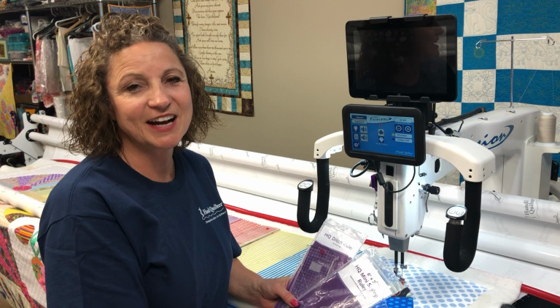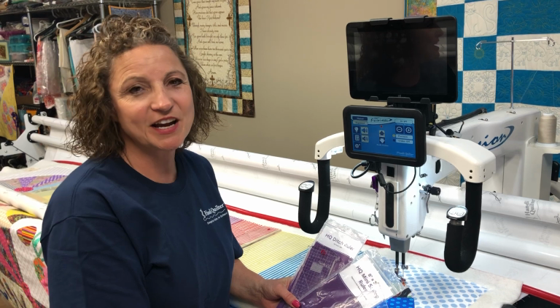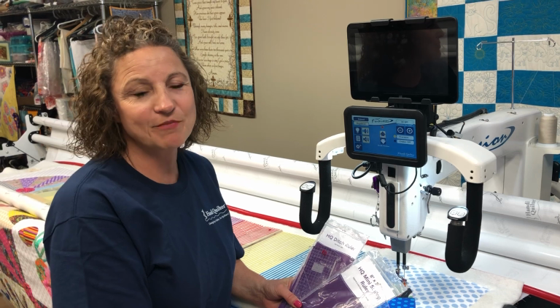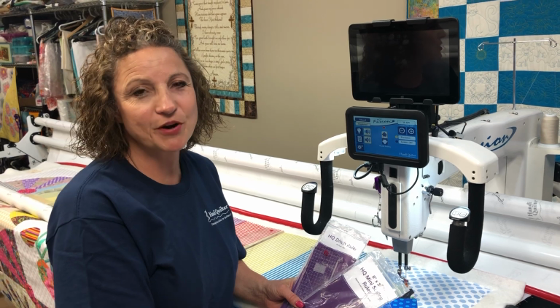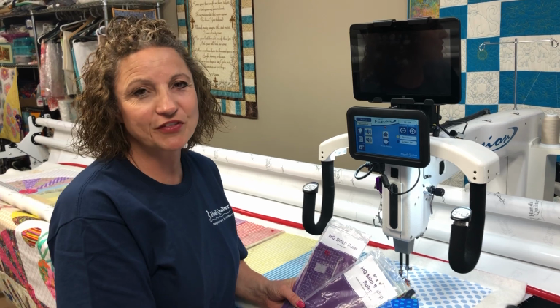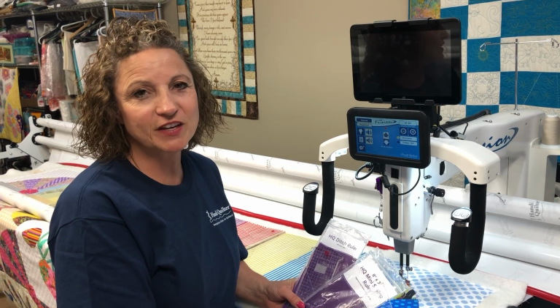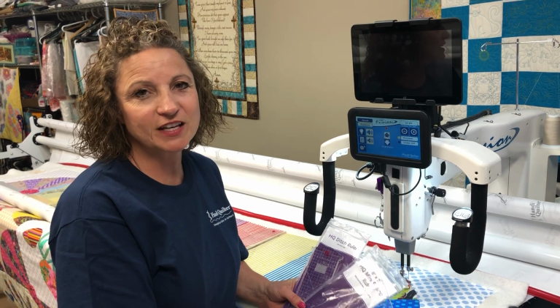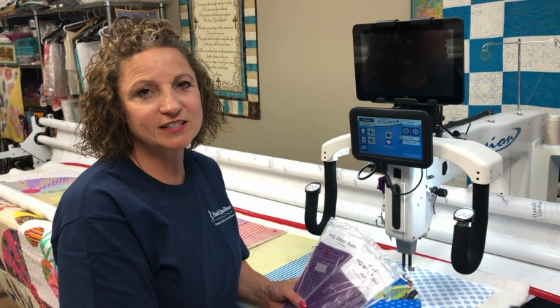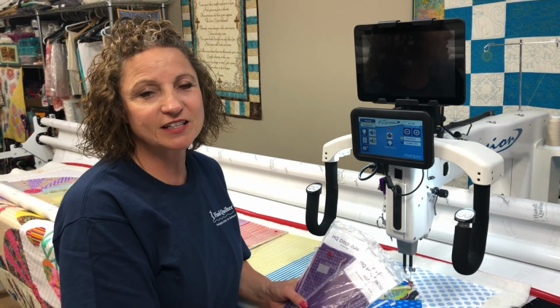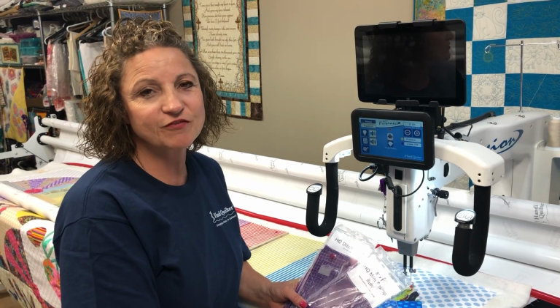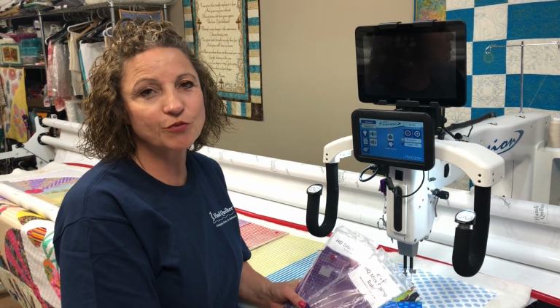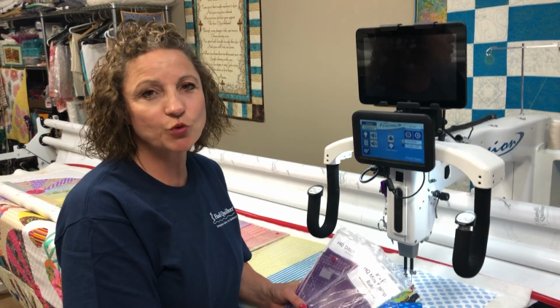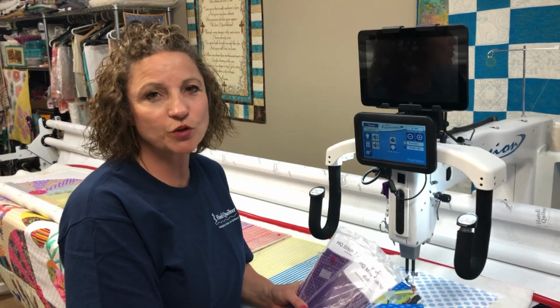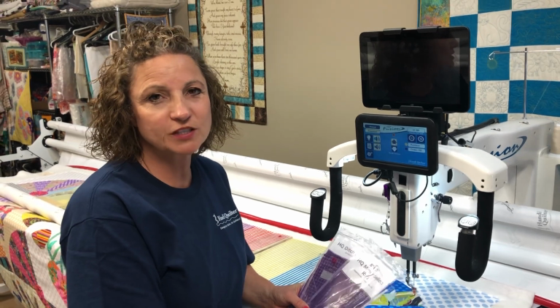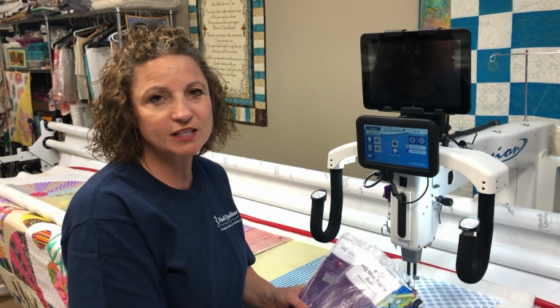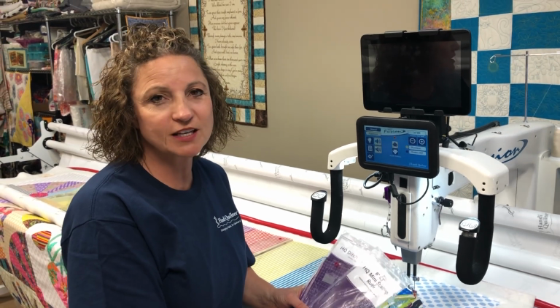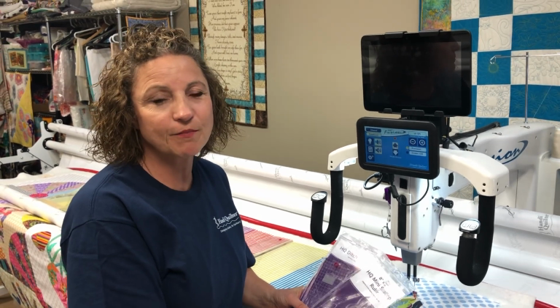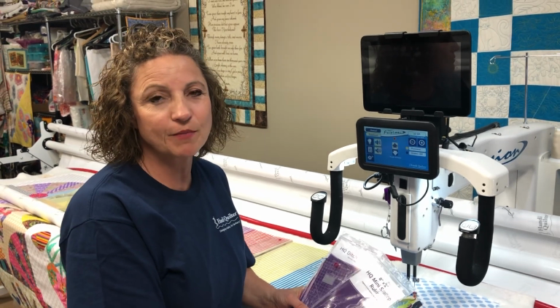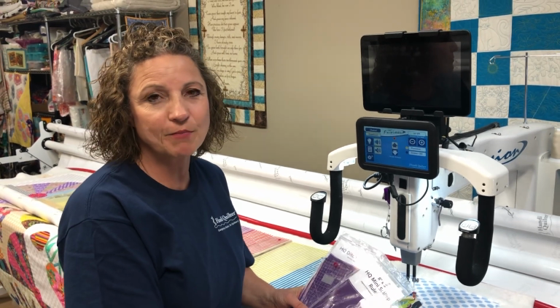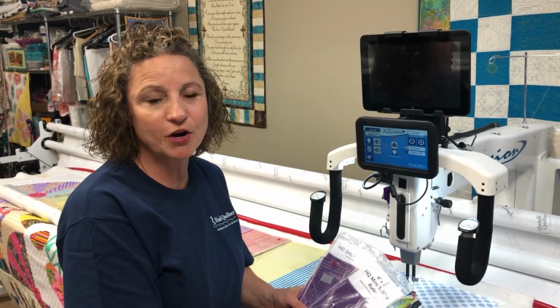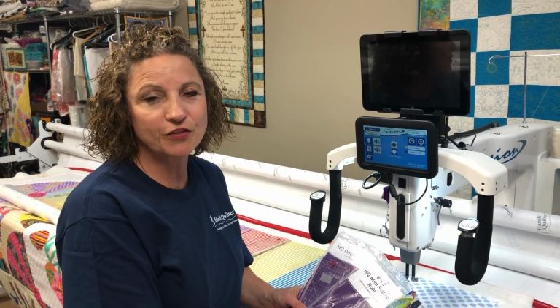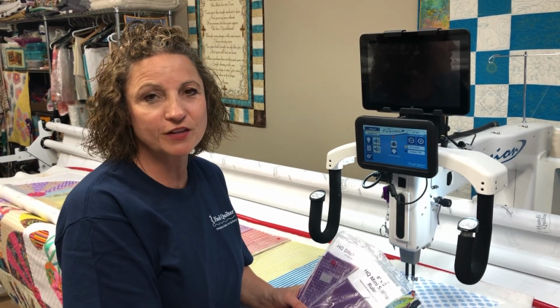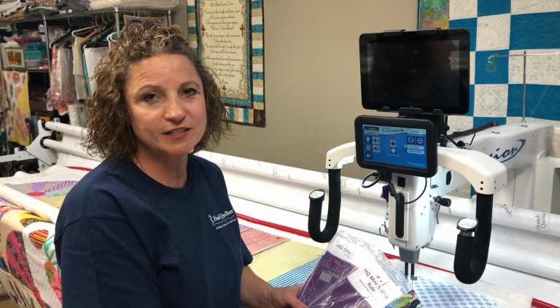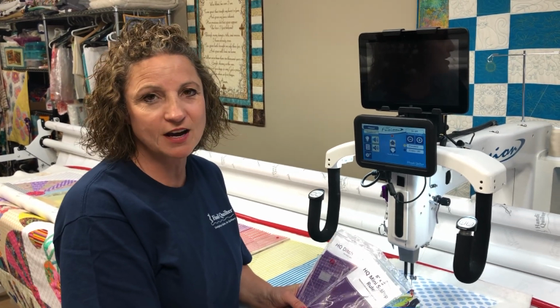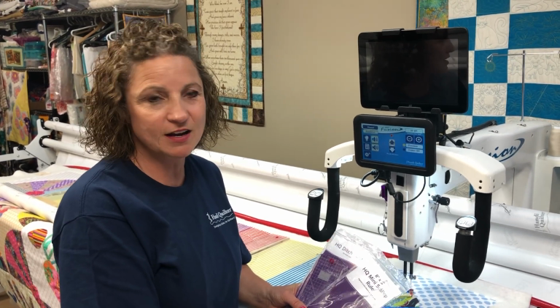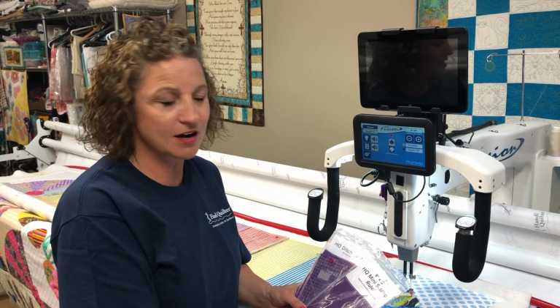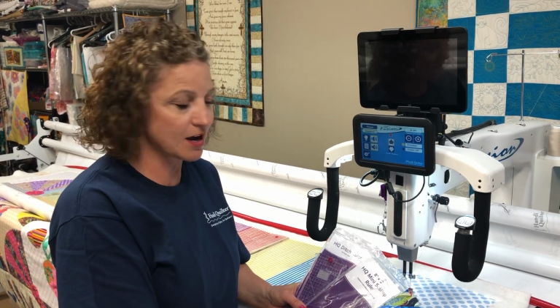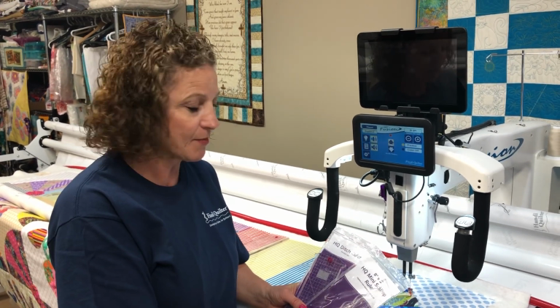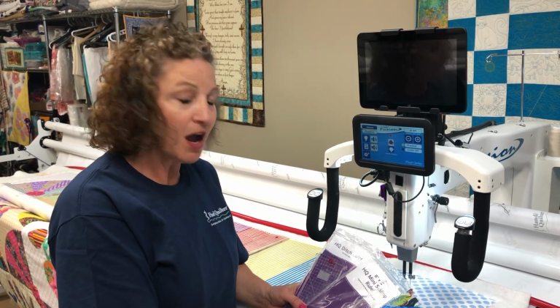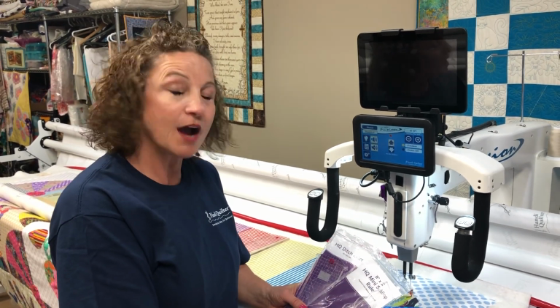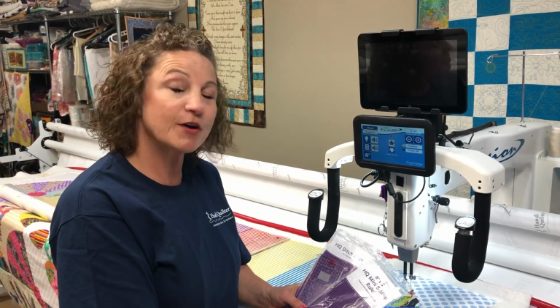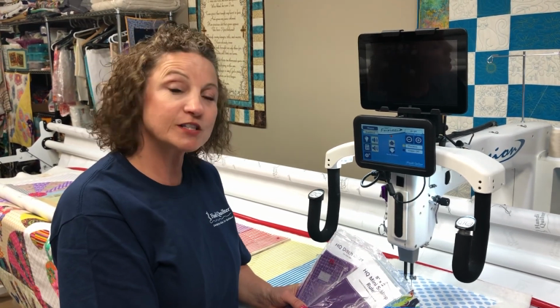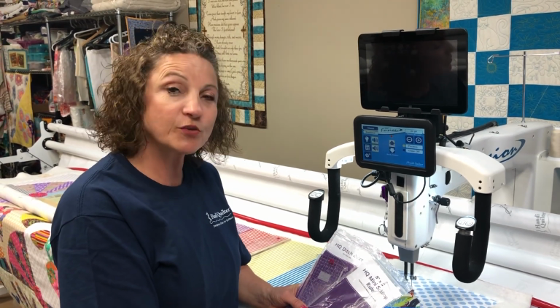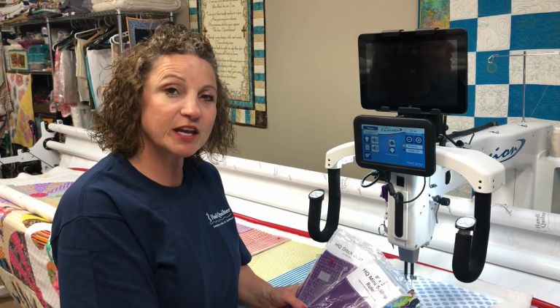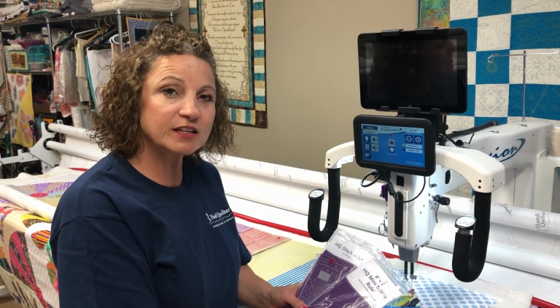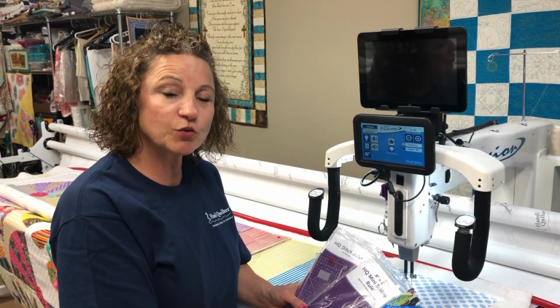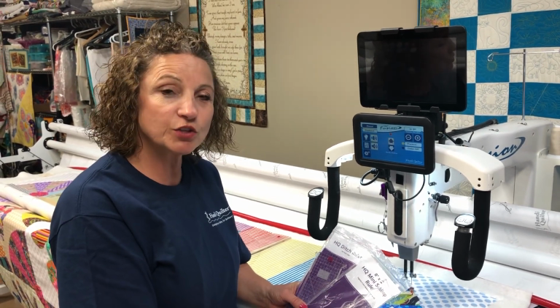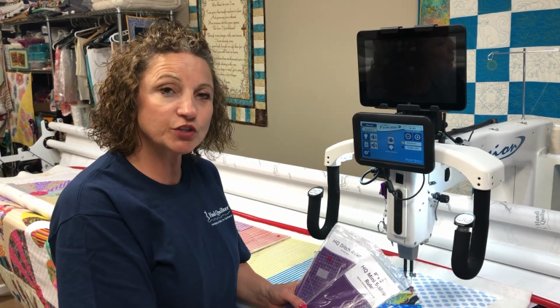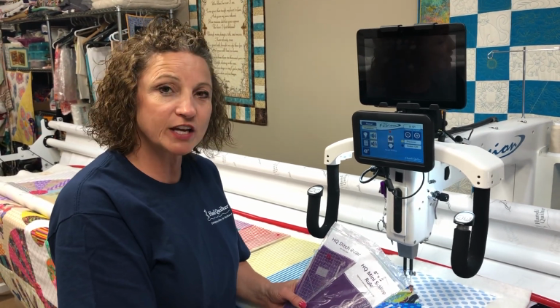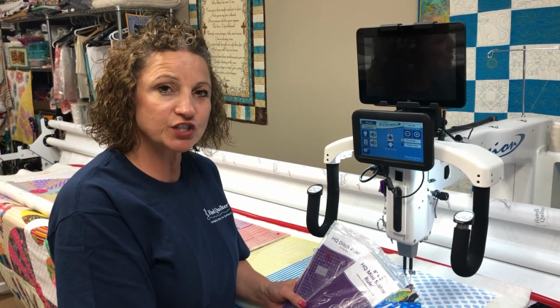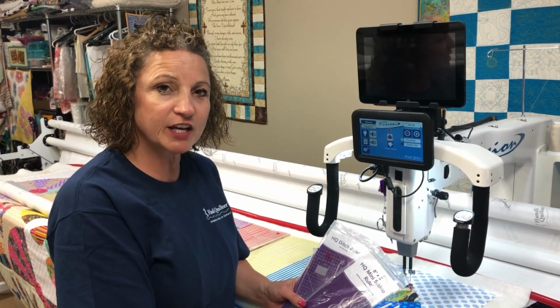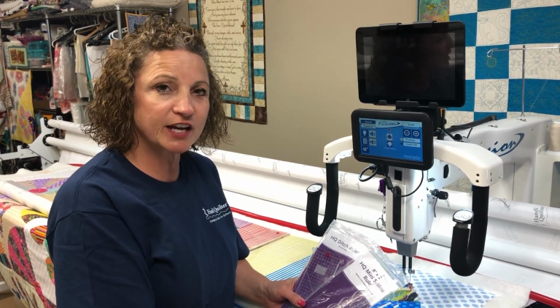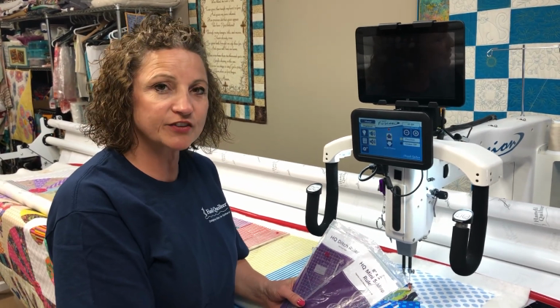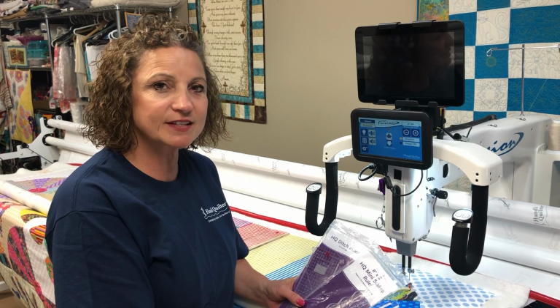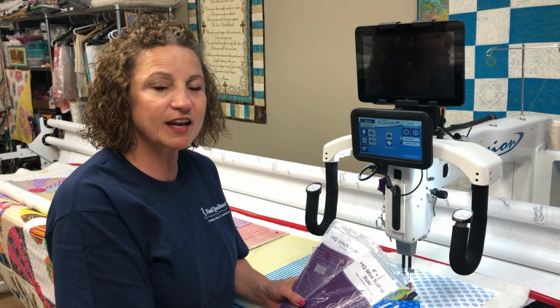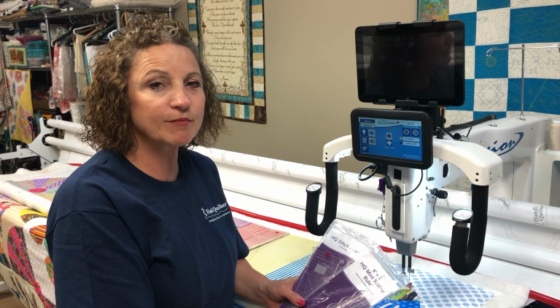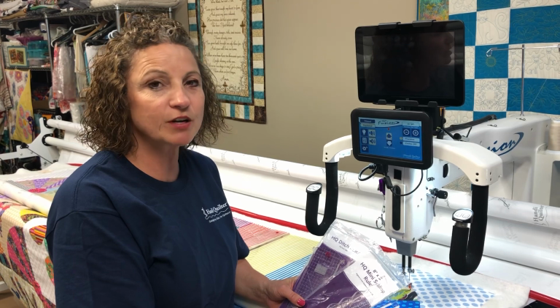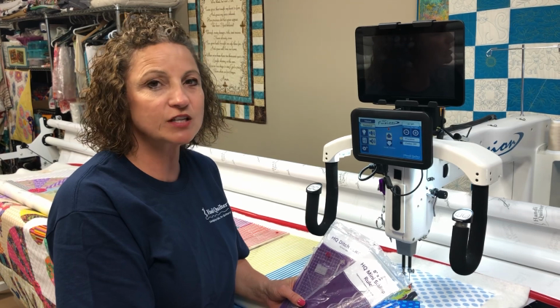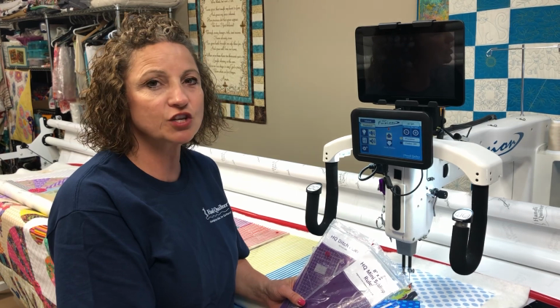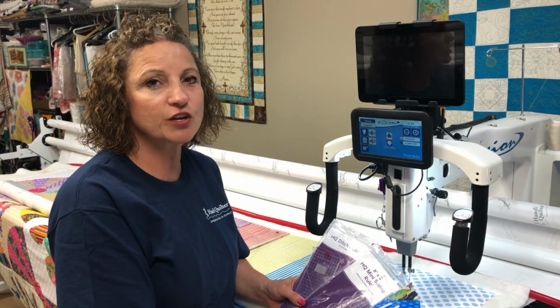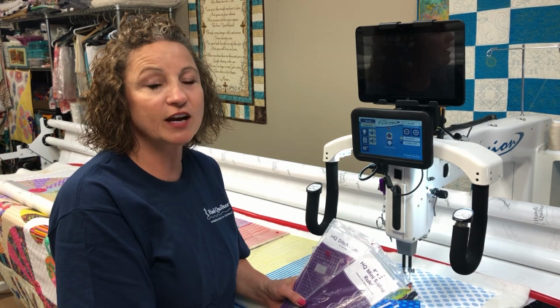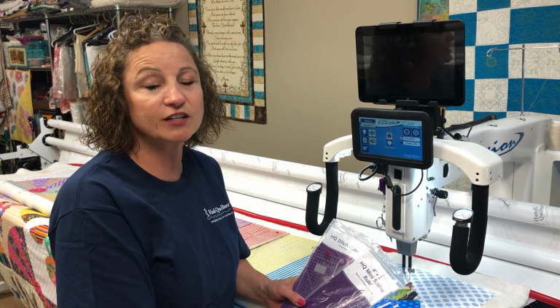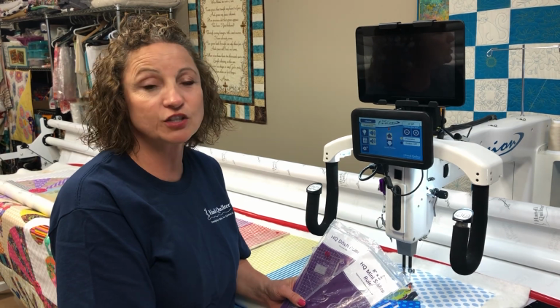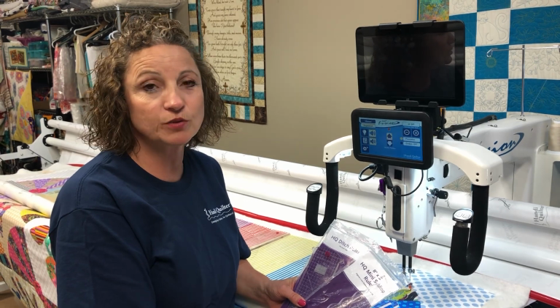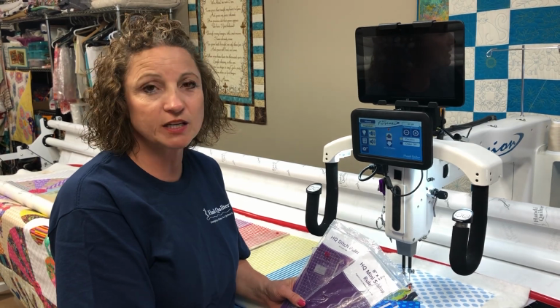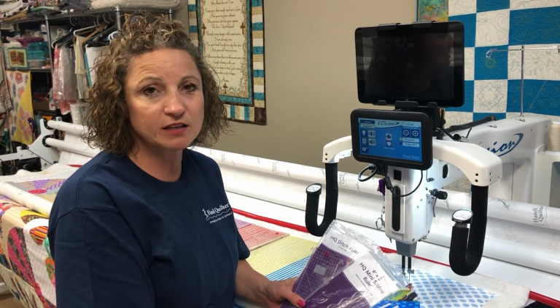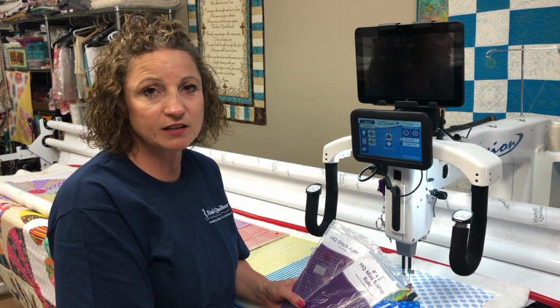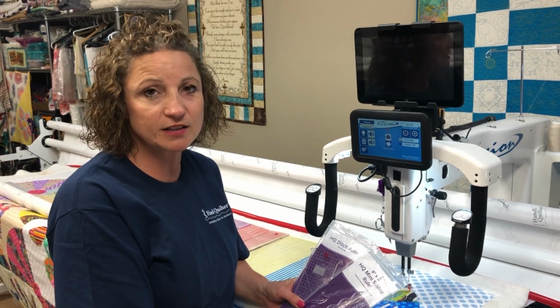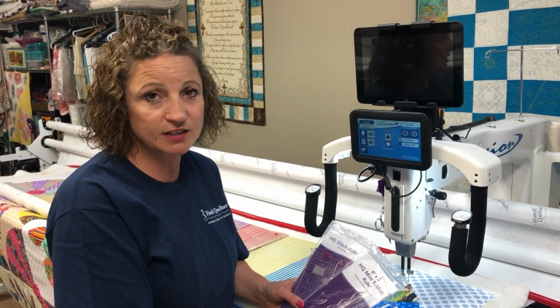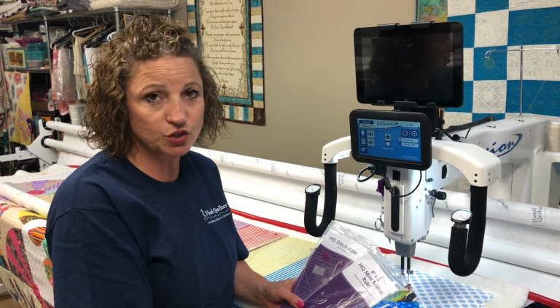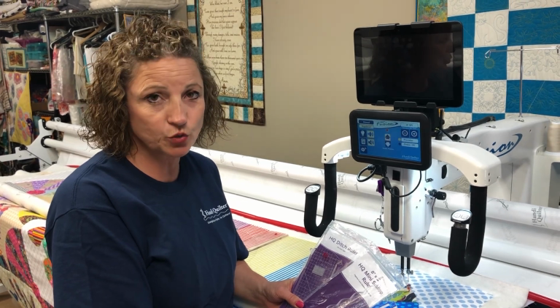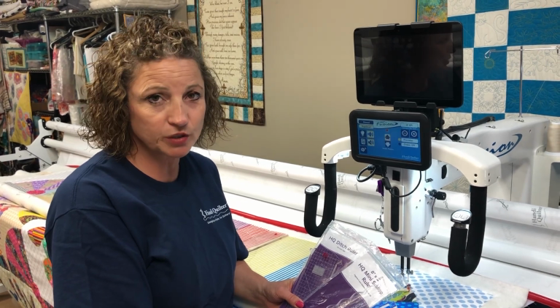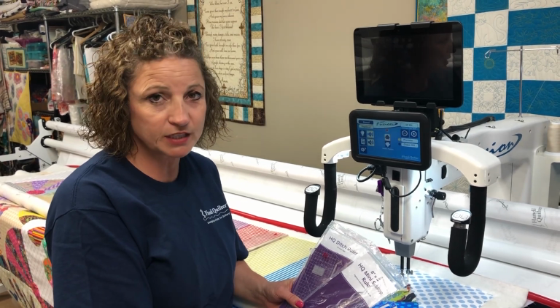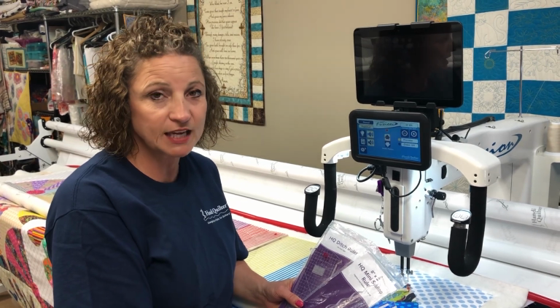Hi, I'm Martha Higdon from quiltingbymartha.com. I'm also a Handy Quilter educator, and today I'm going to show you how to do in-the-ditch quilting.